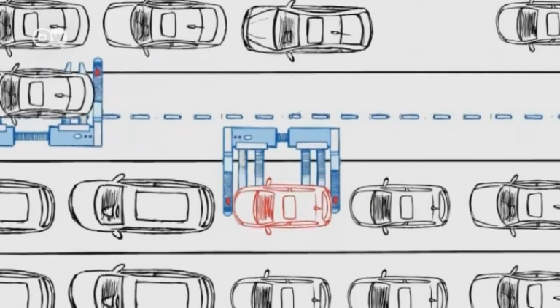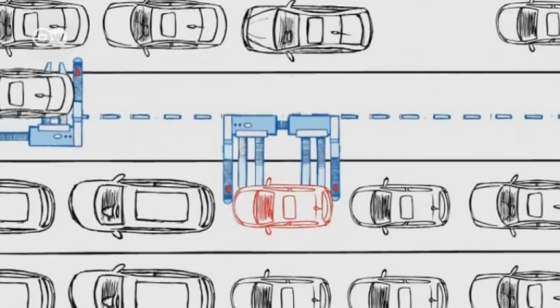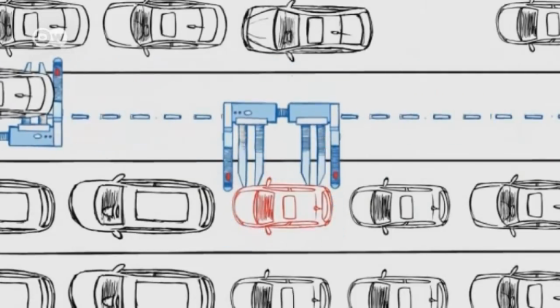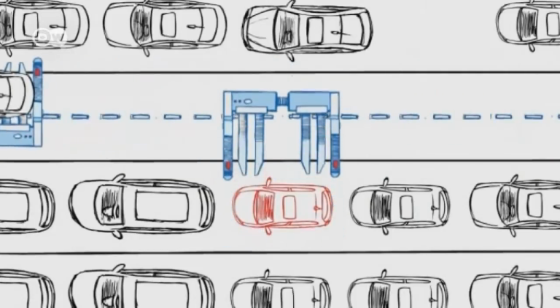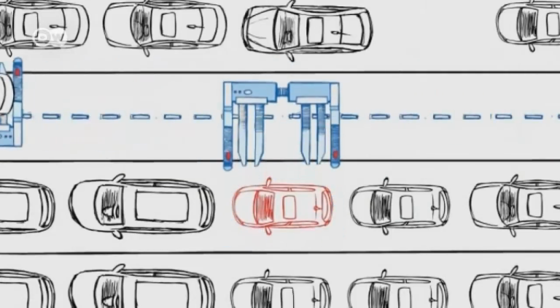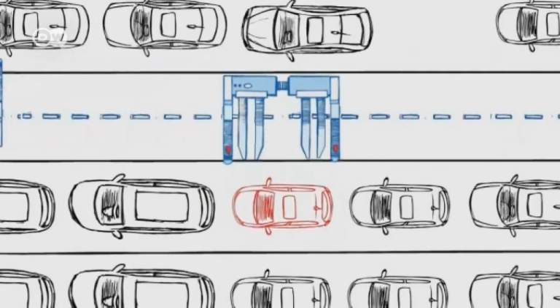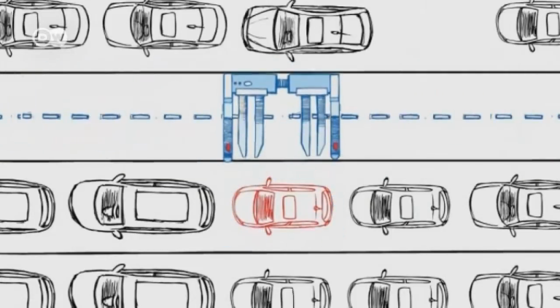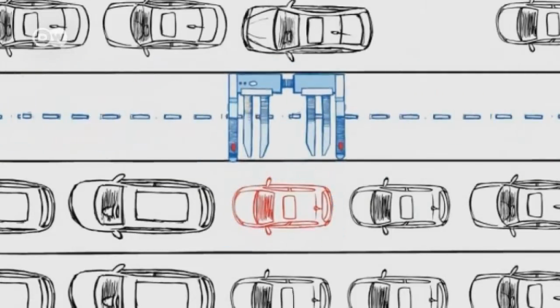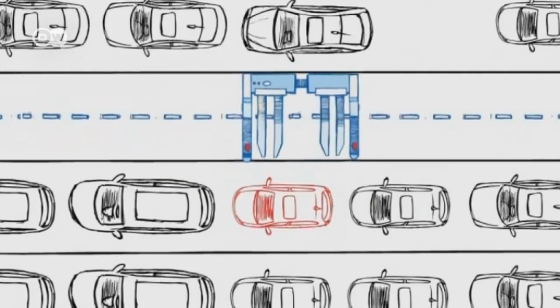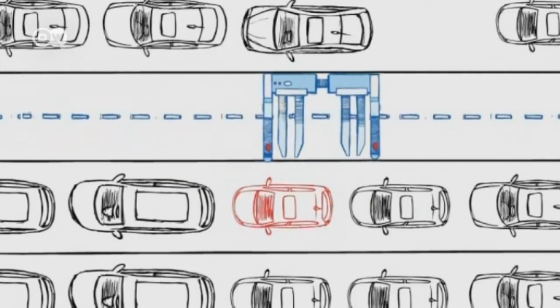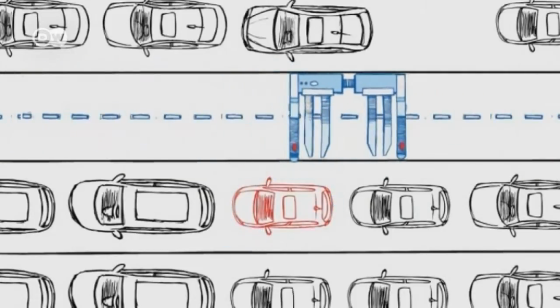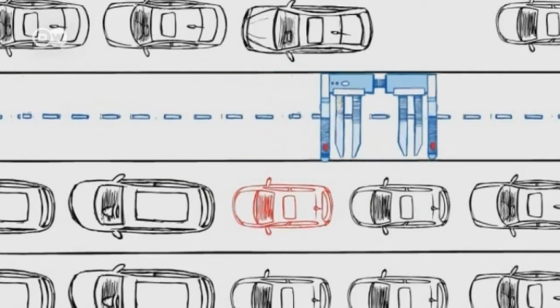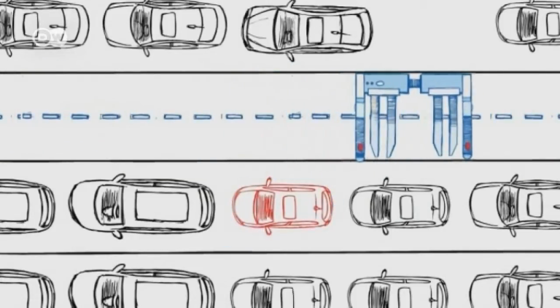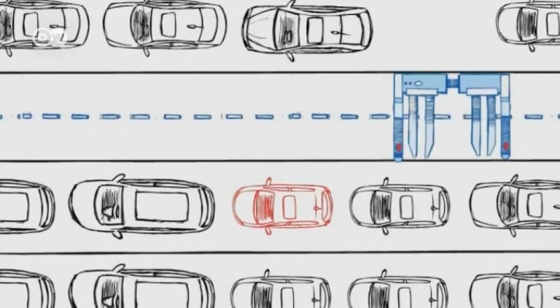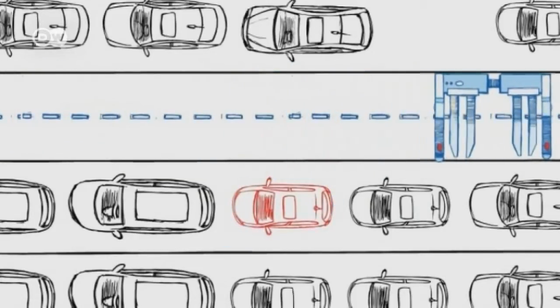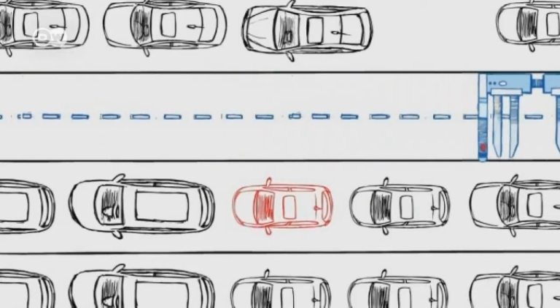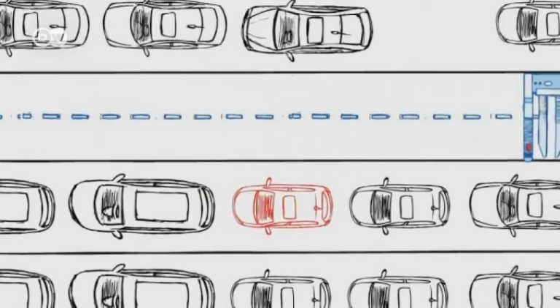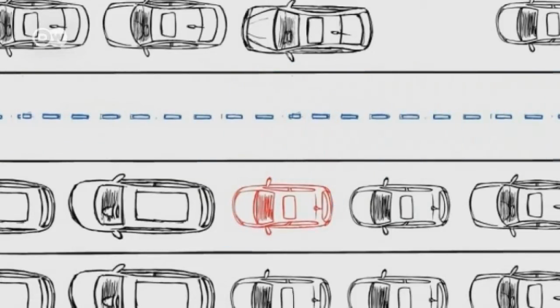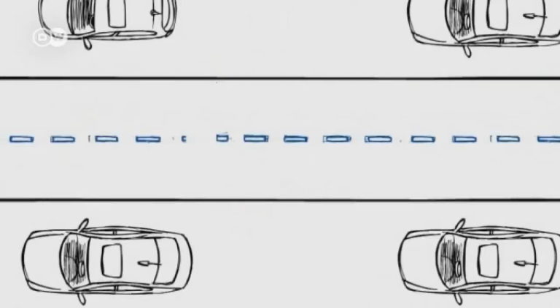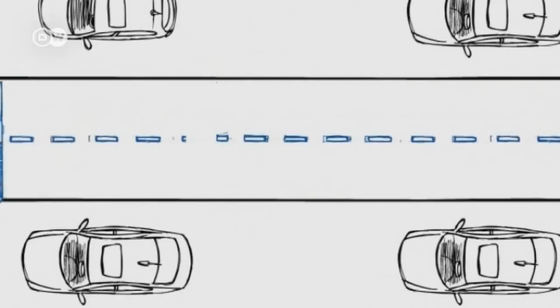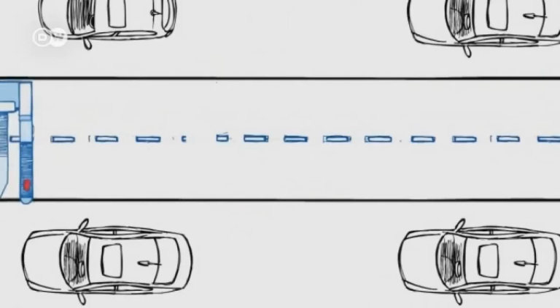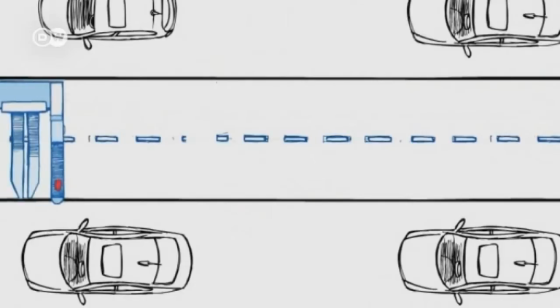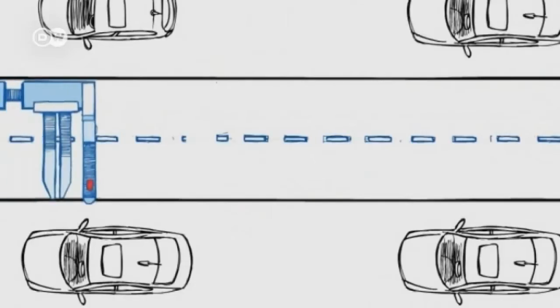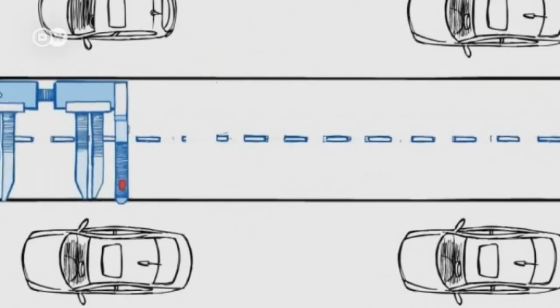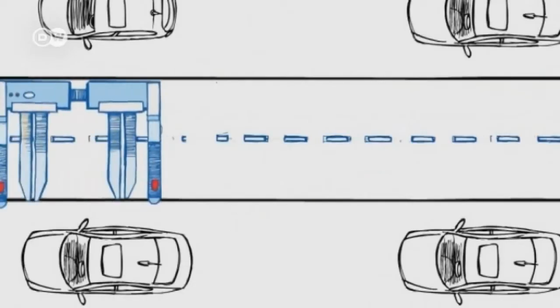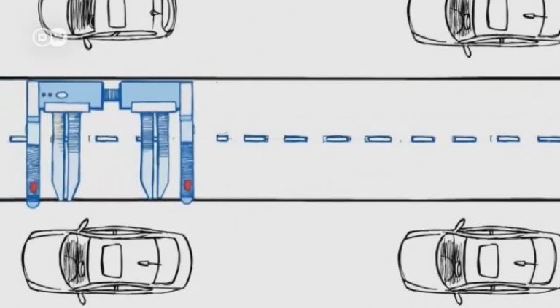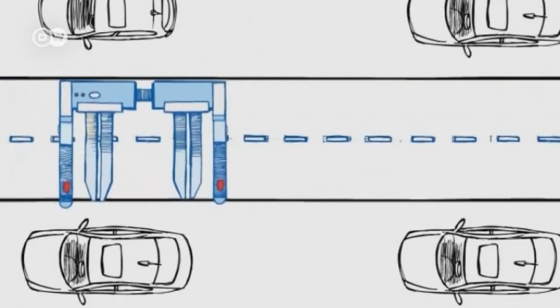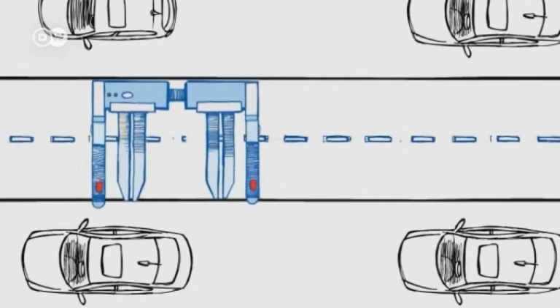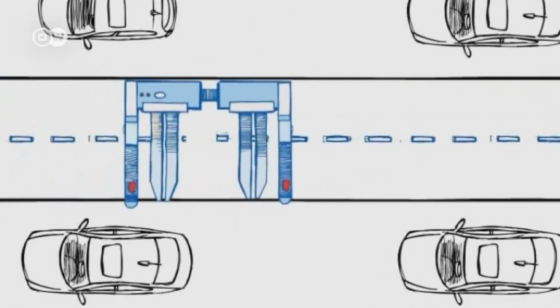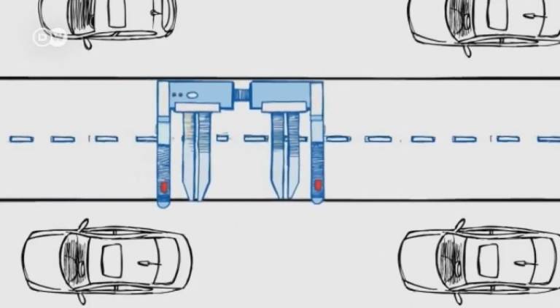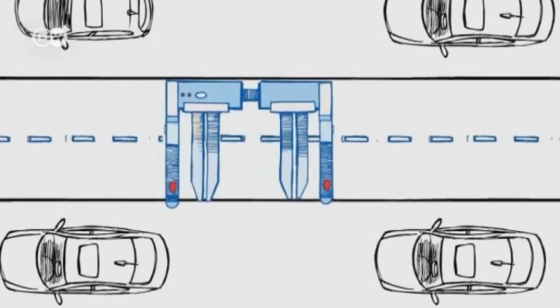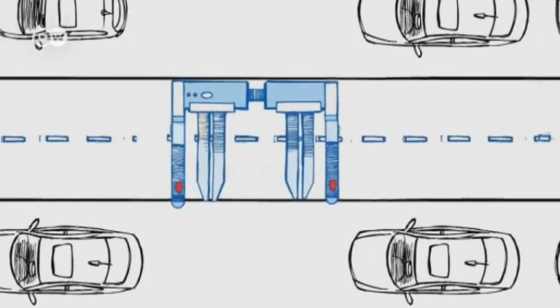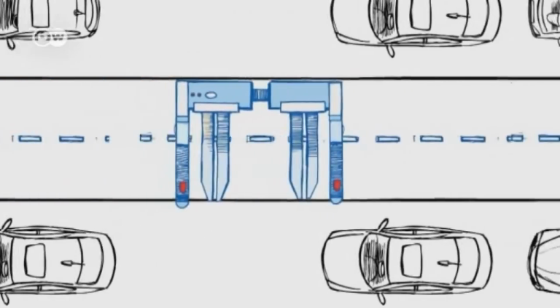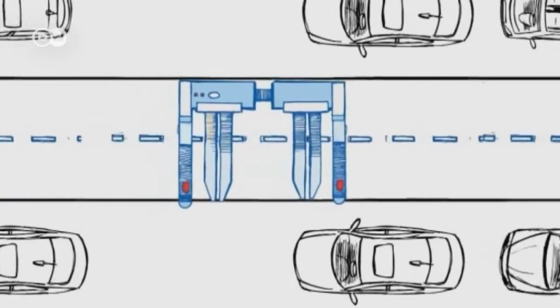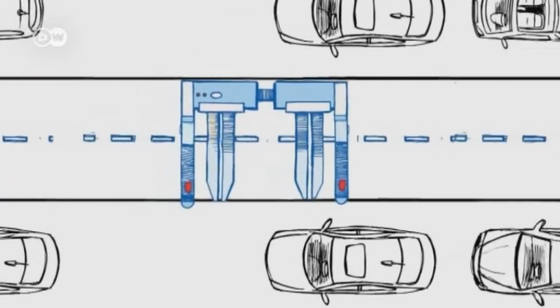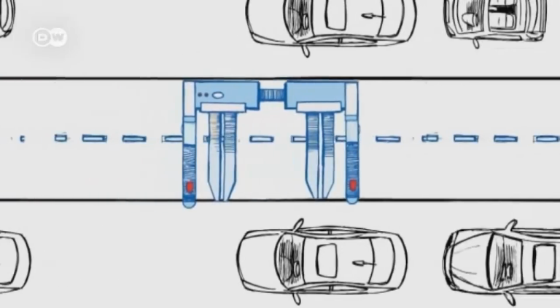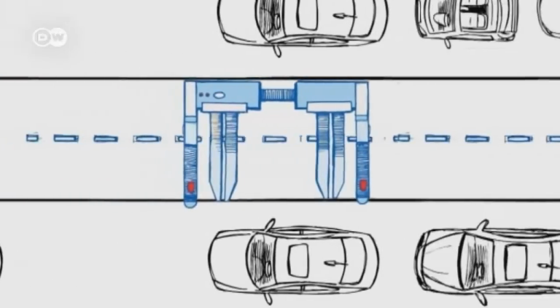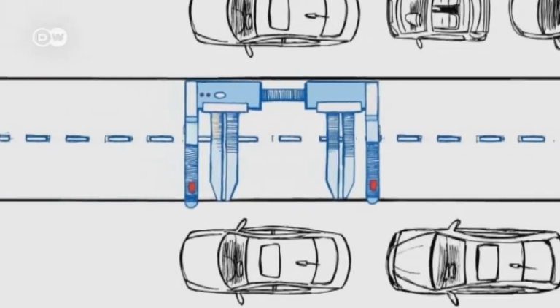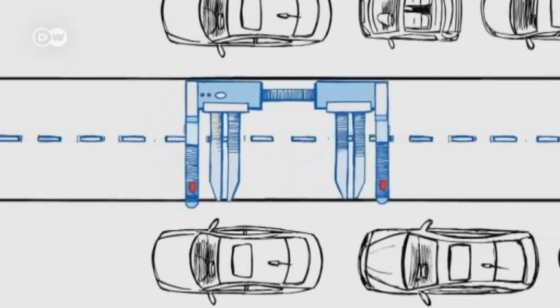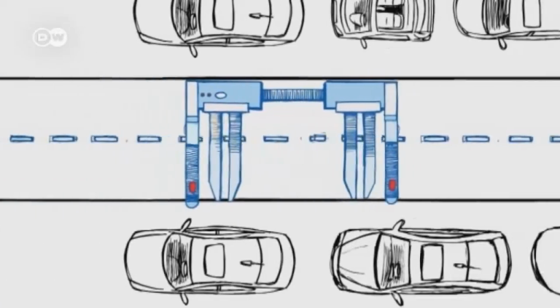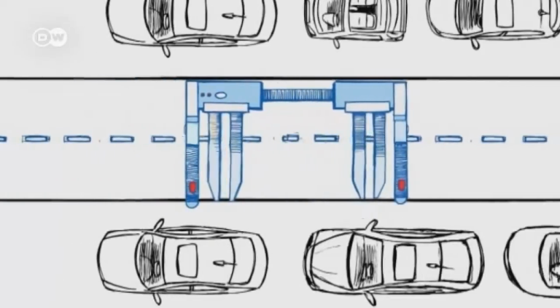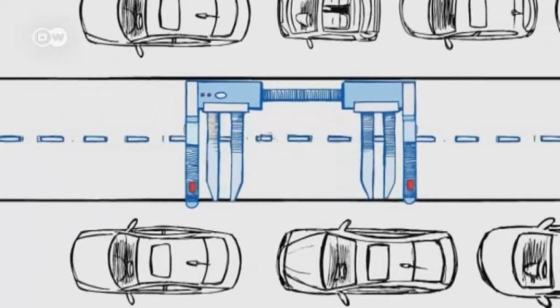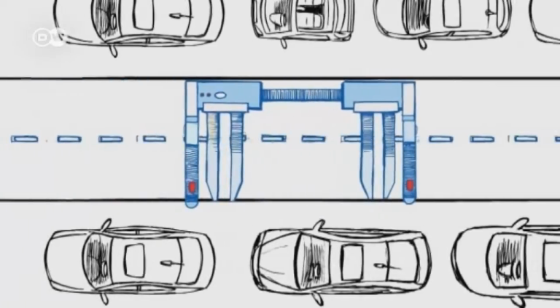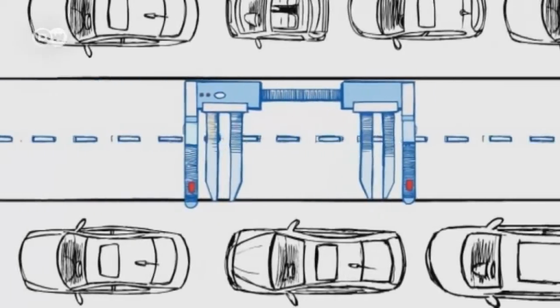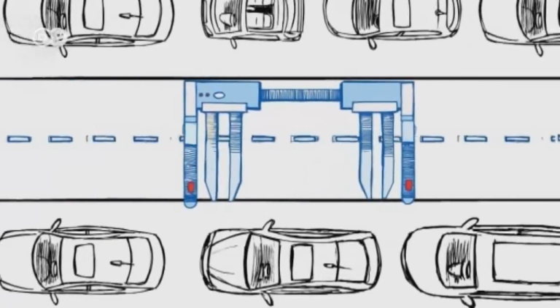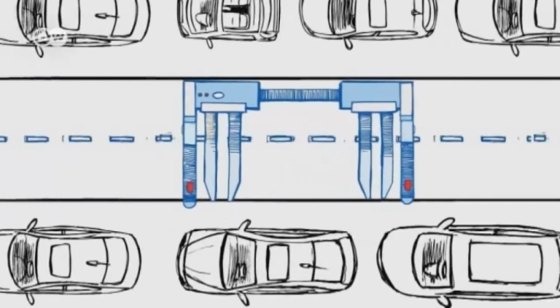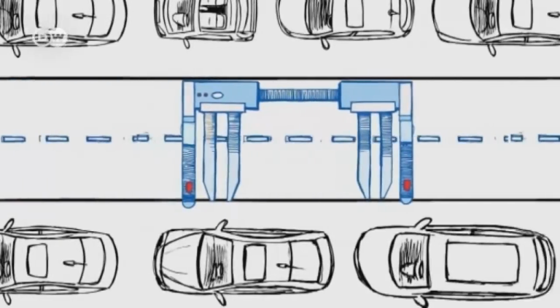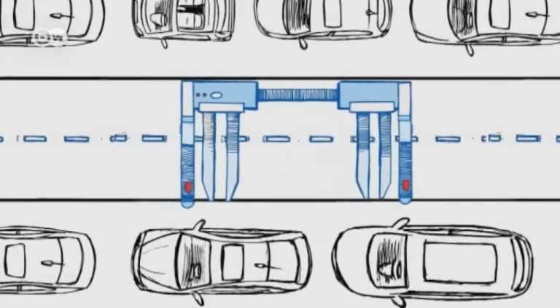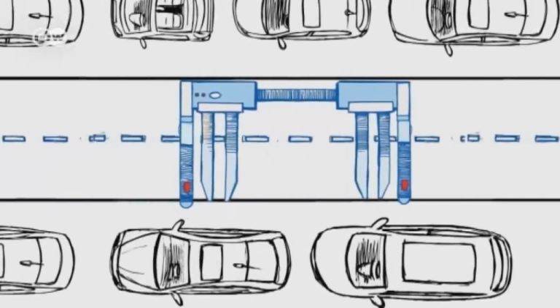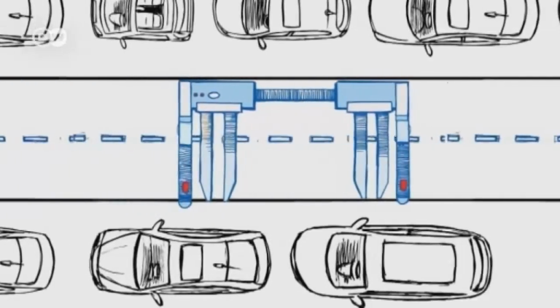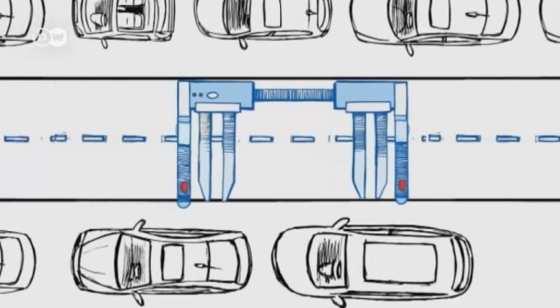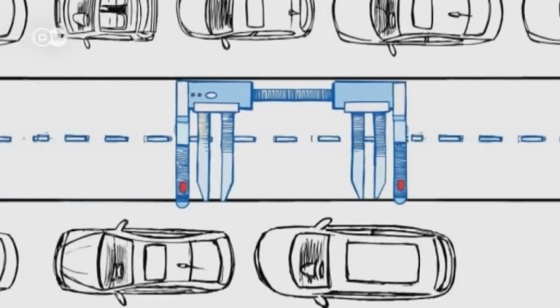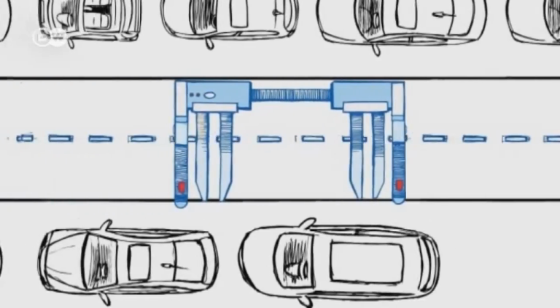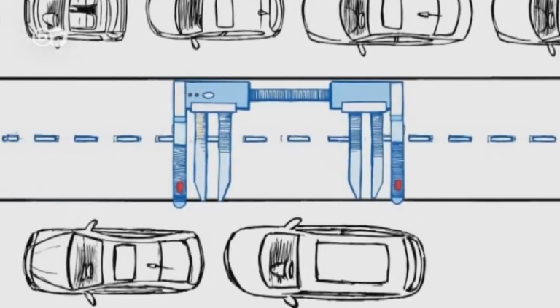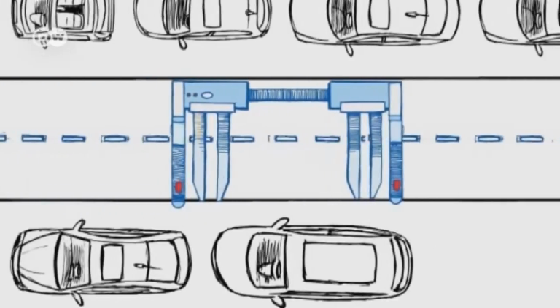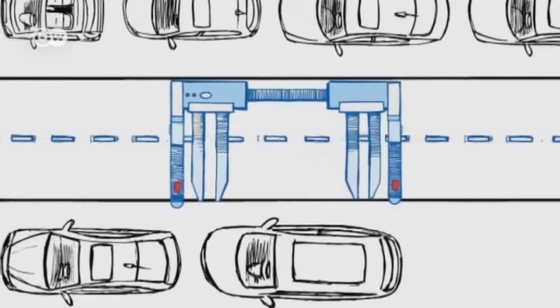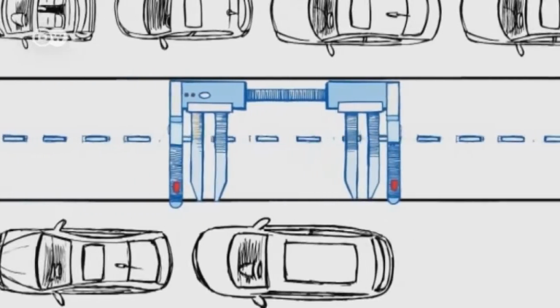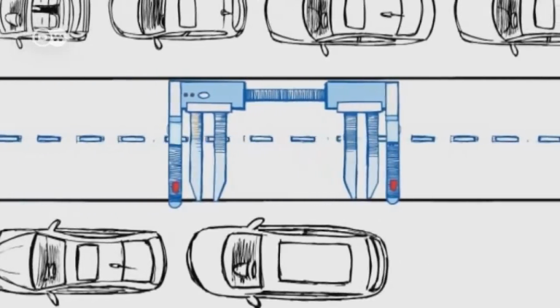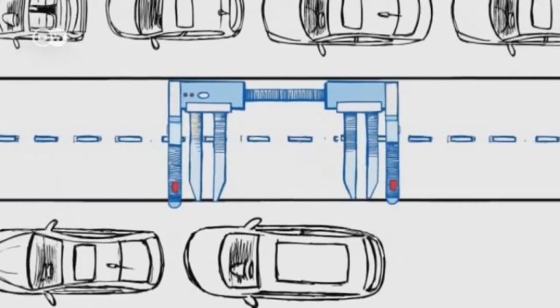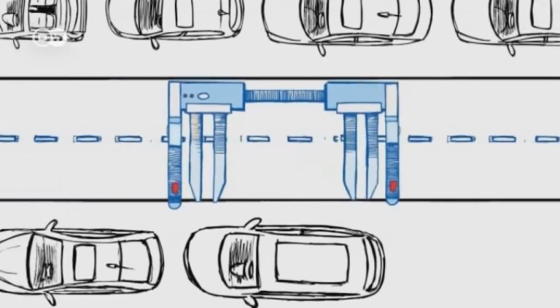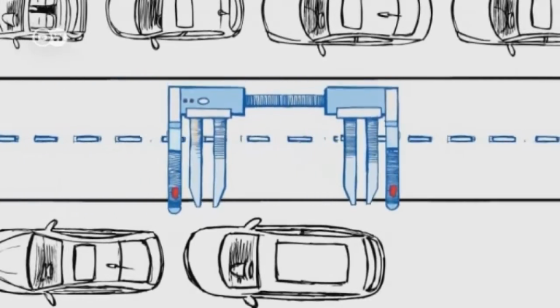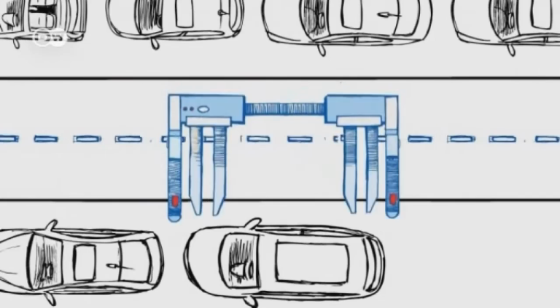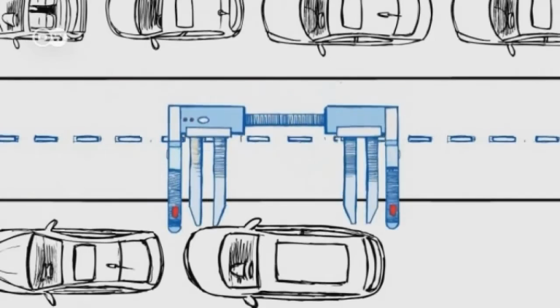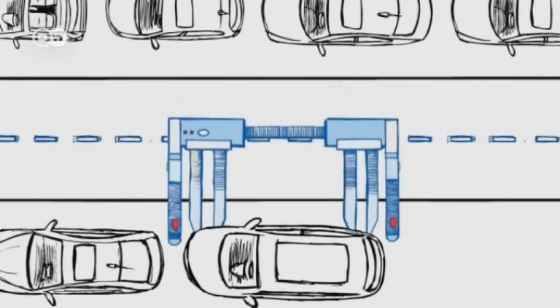Ray can adjust to cars of practically any size and, with the help of a computer, find the optimal spot for every model.